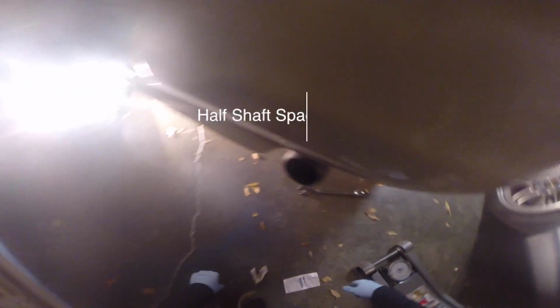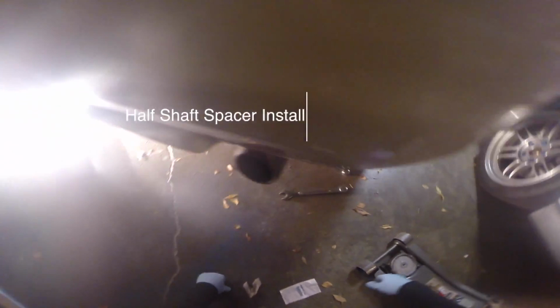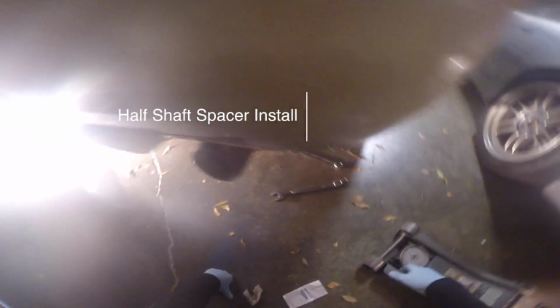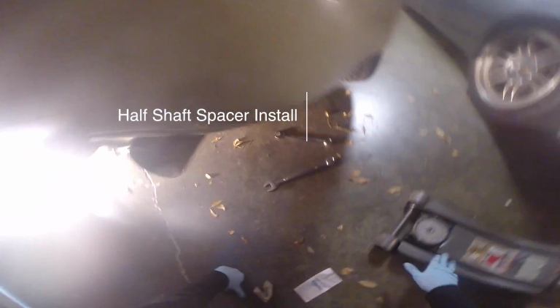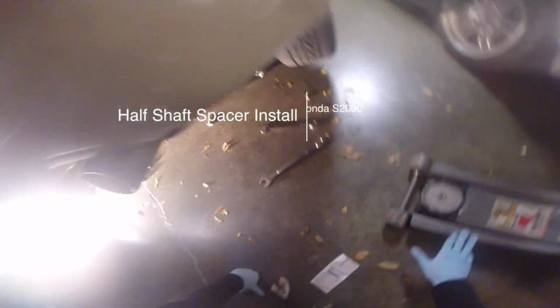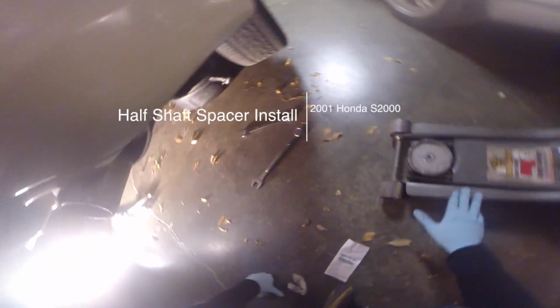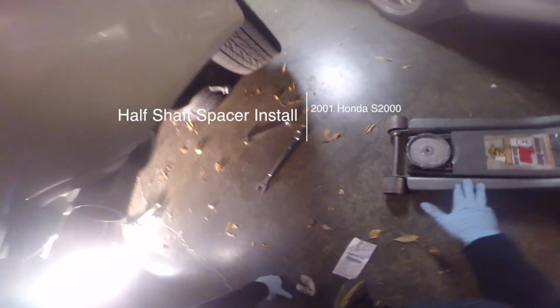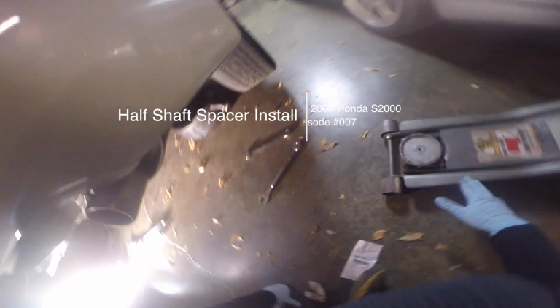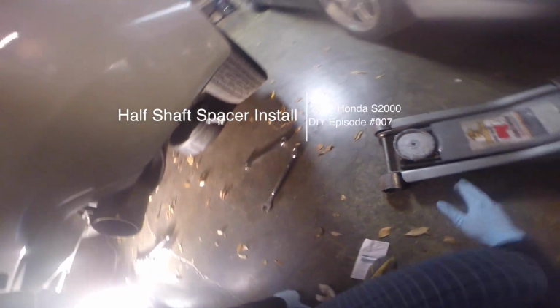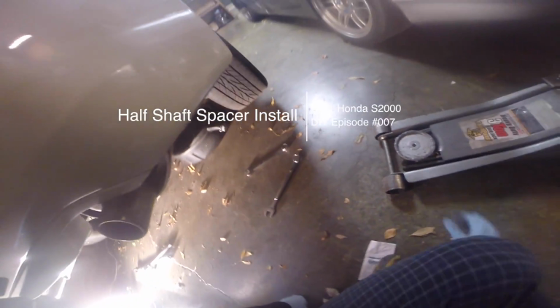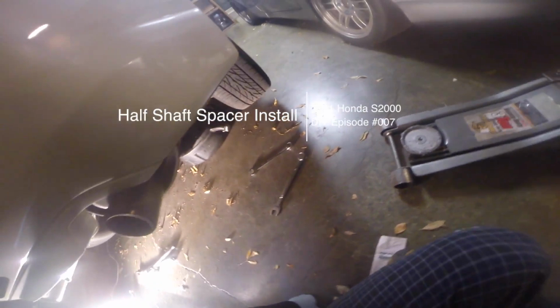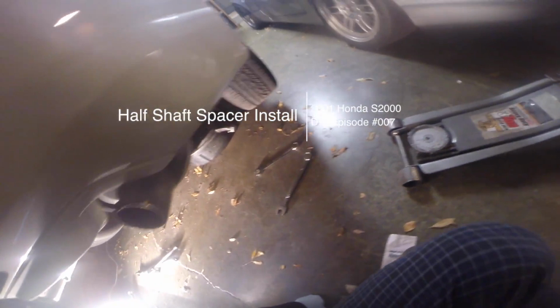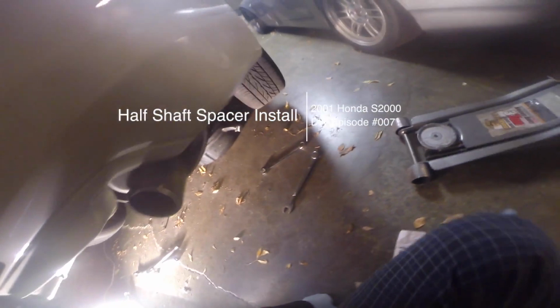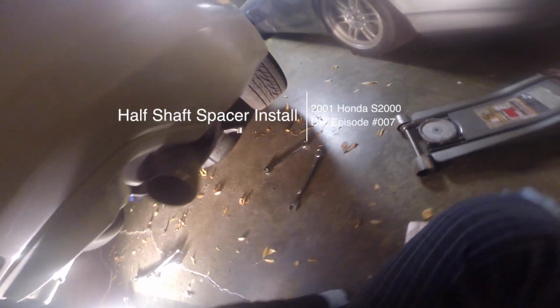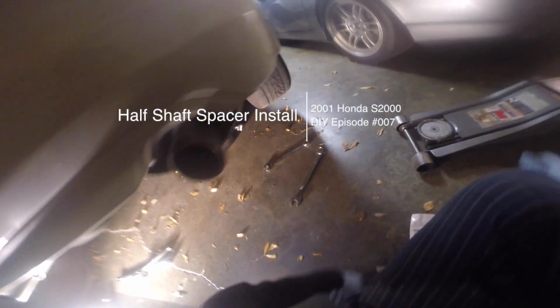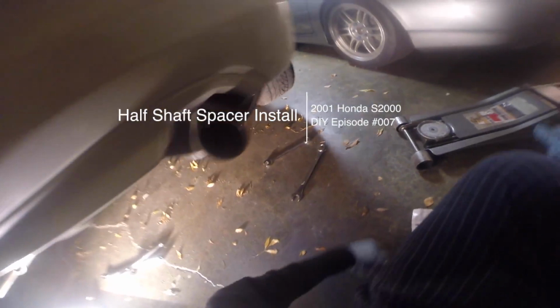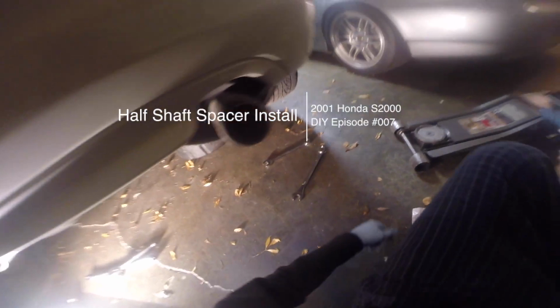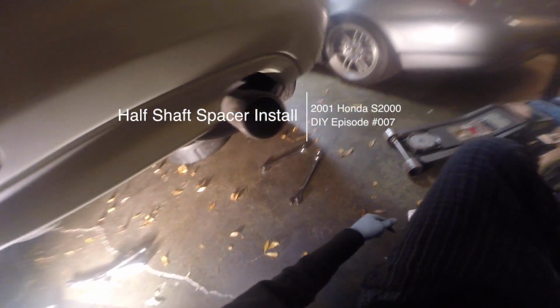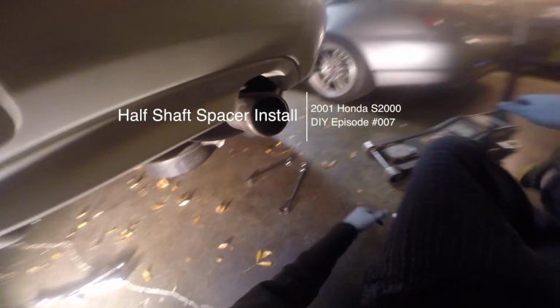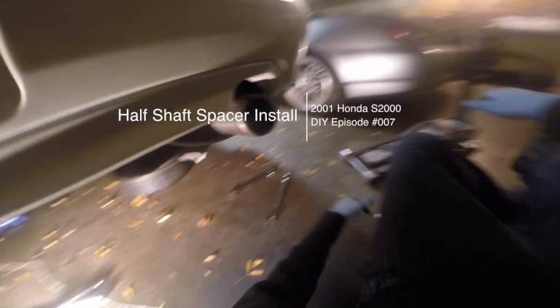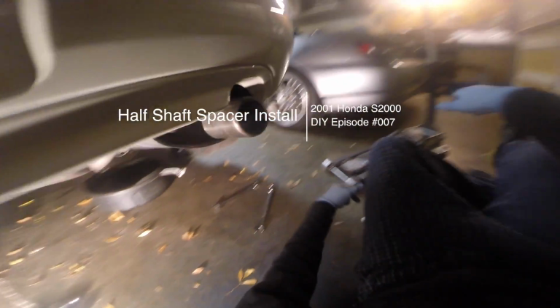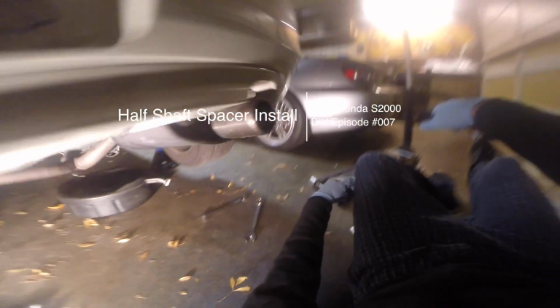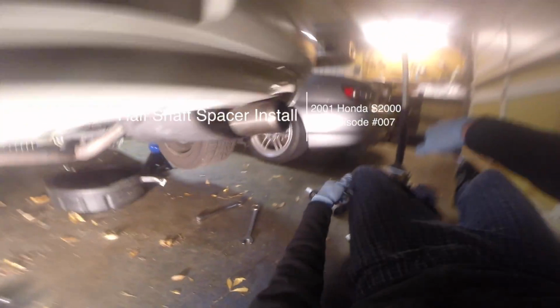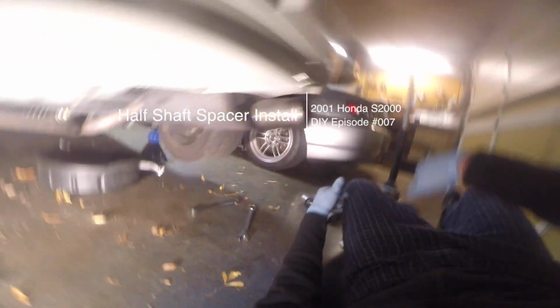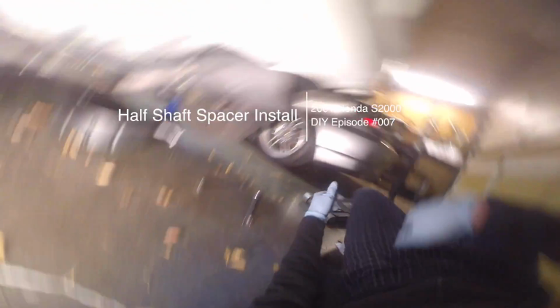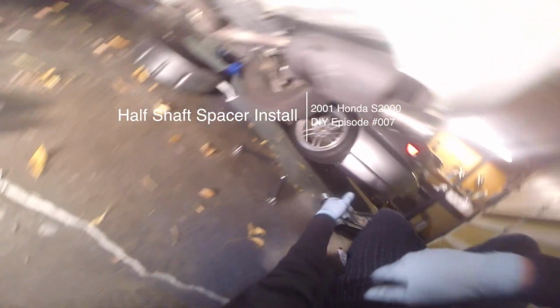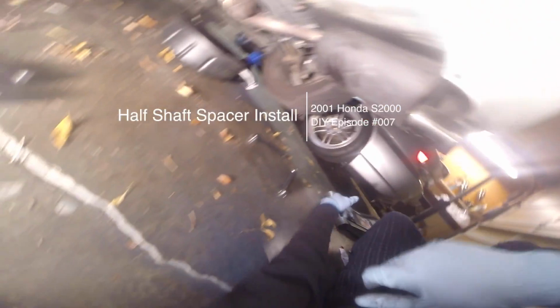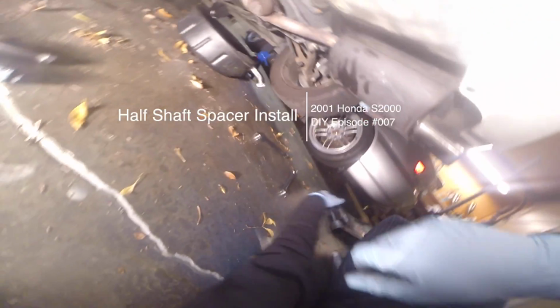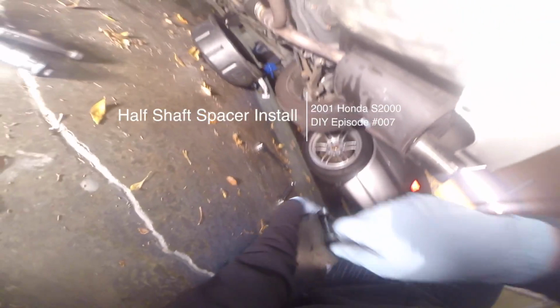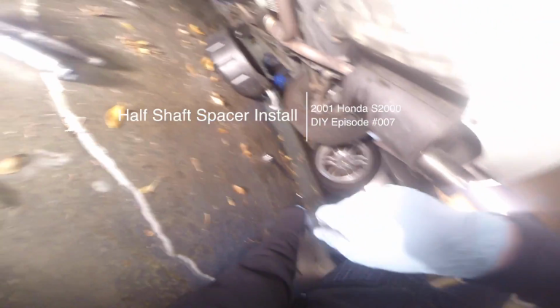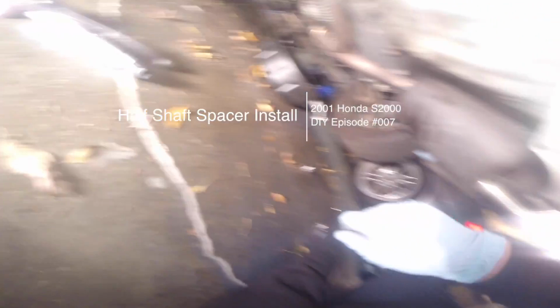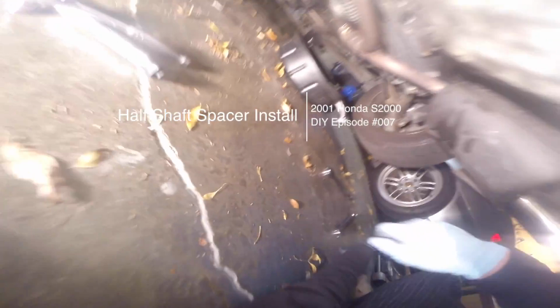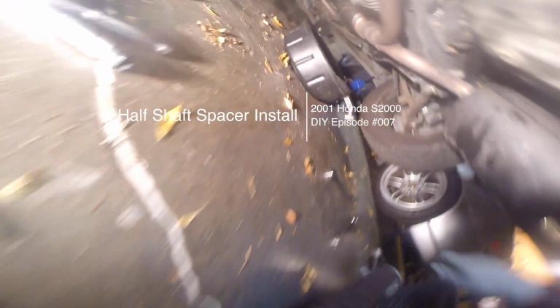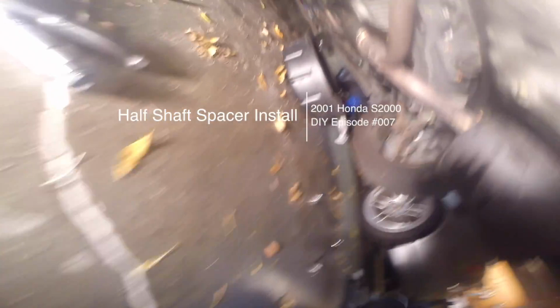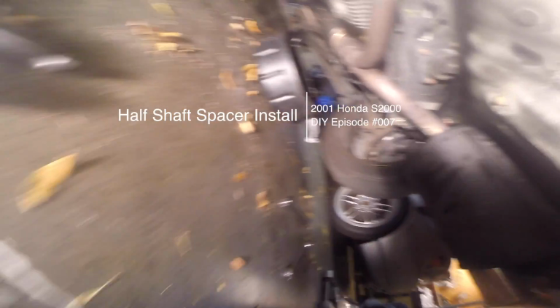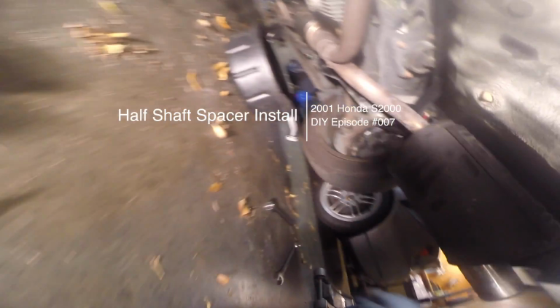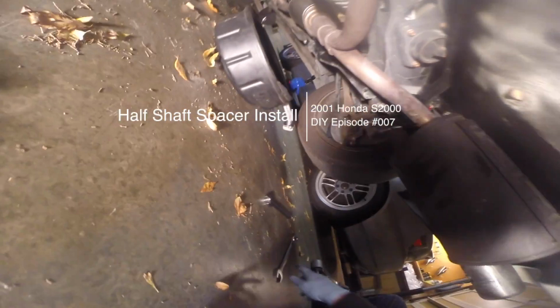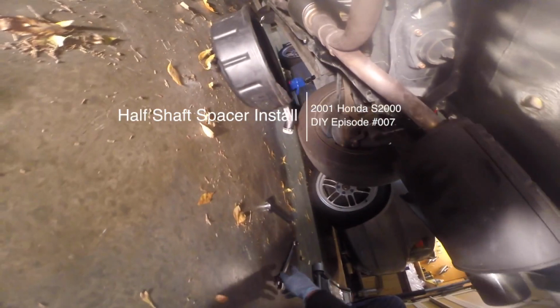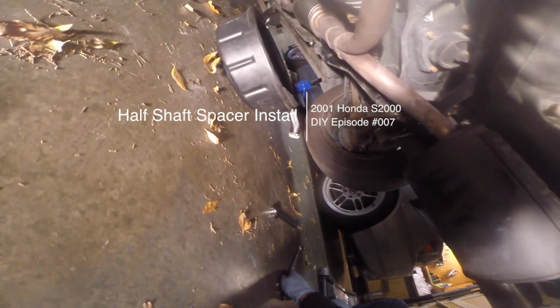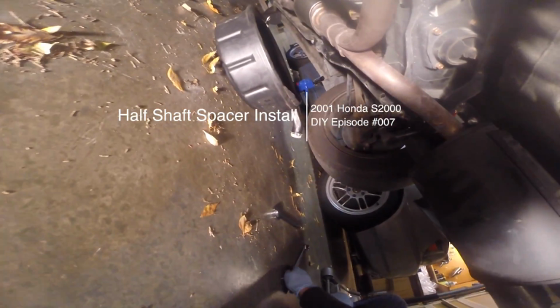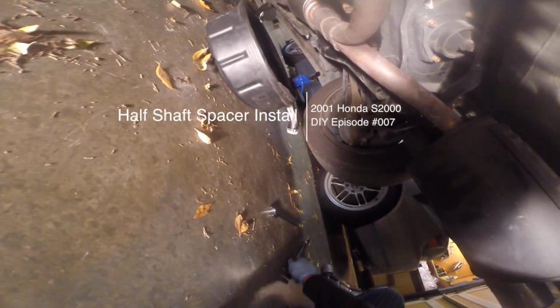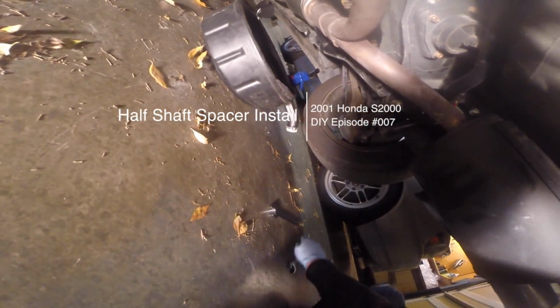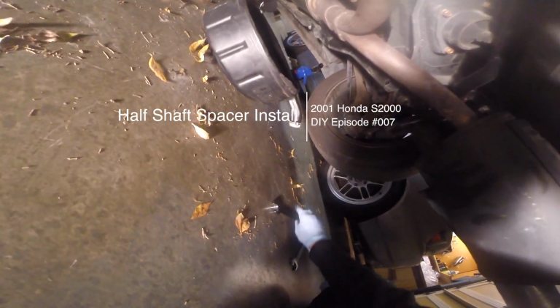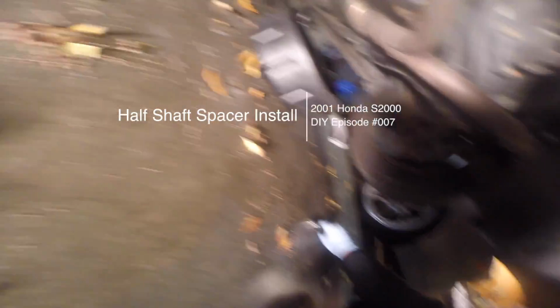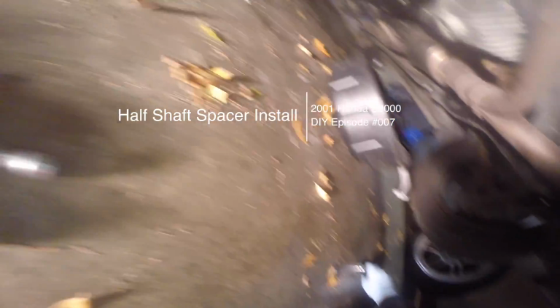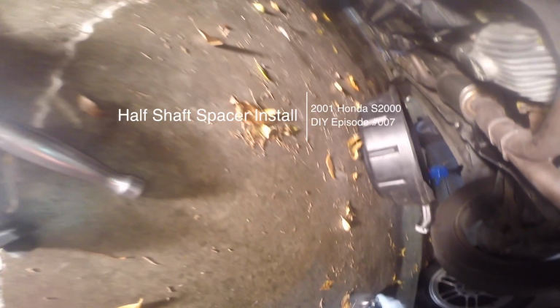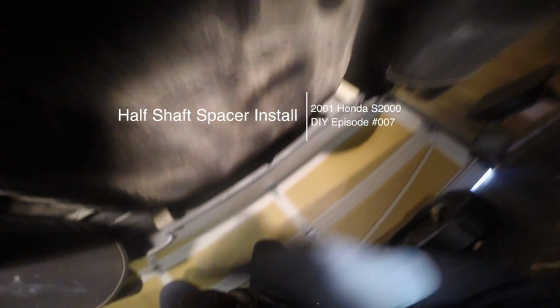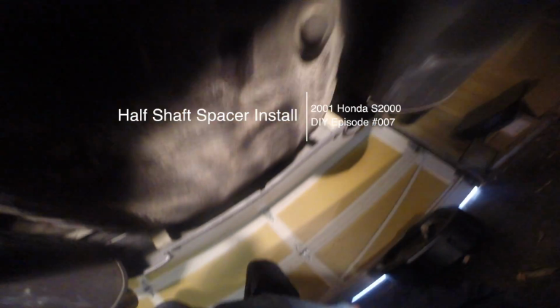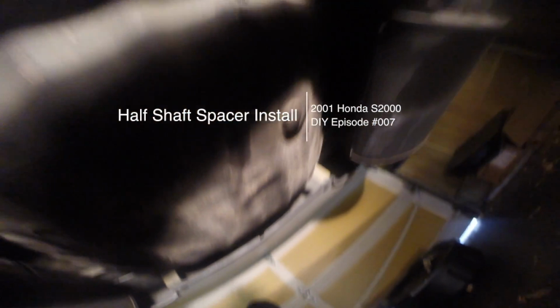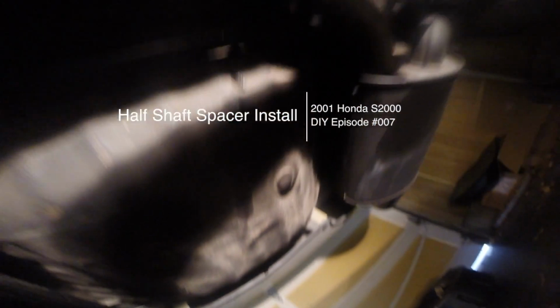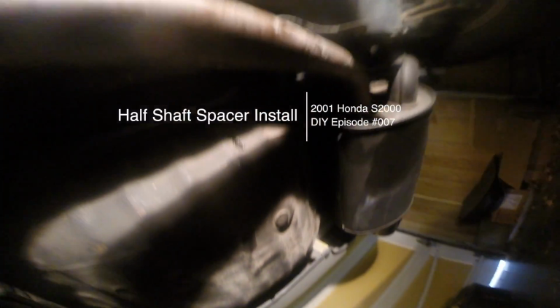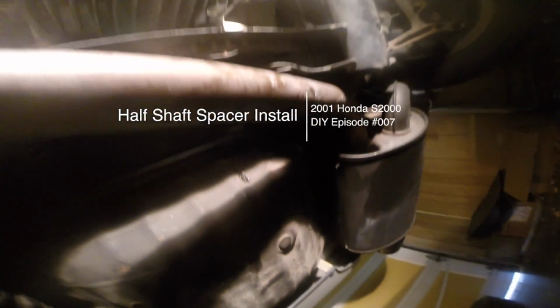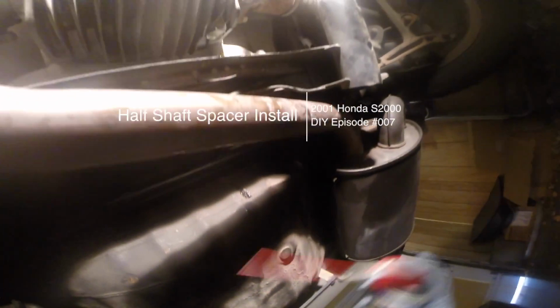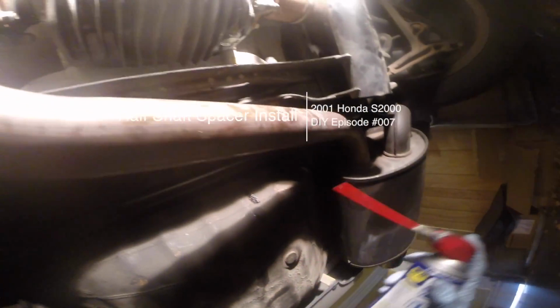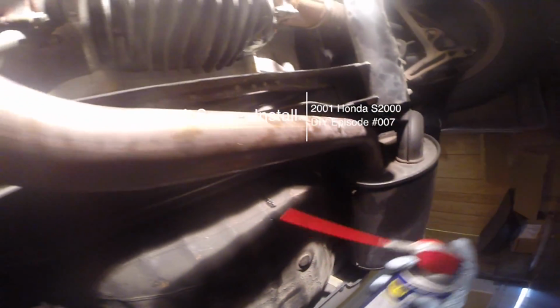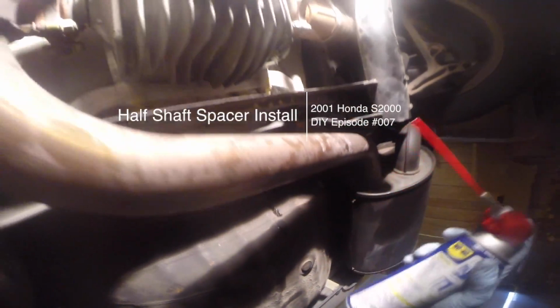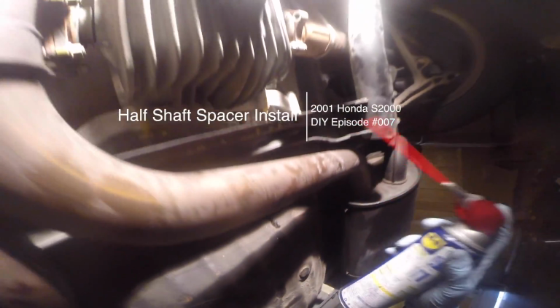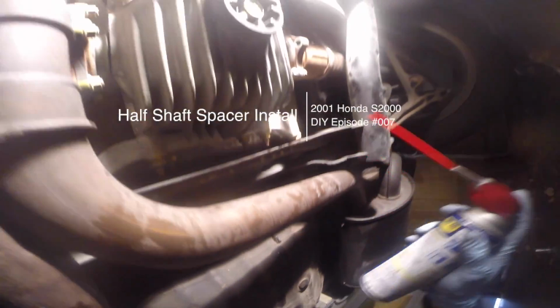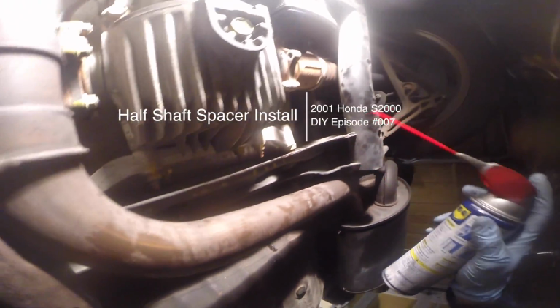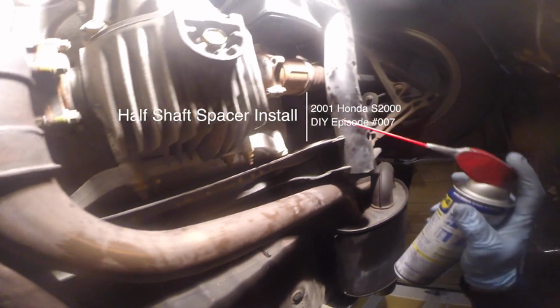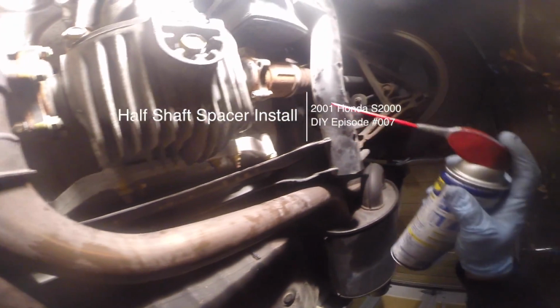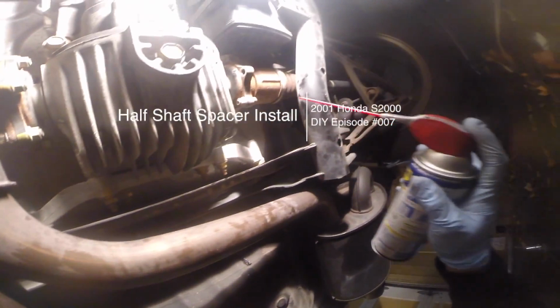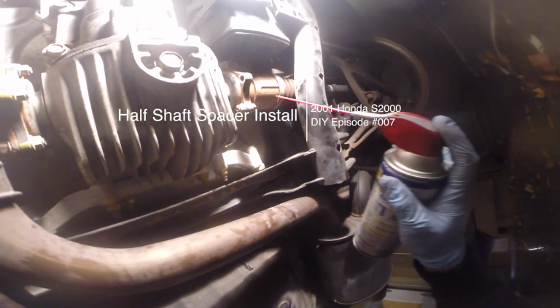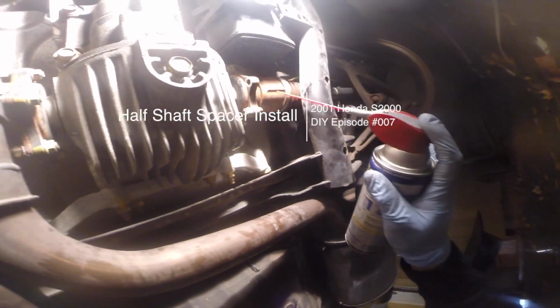Welcome to DIY episode 007. Today we're going to install half shaft spacers on a 2001 Honda S2000.